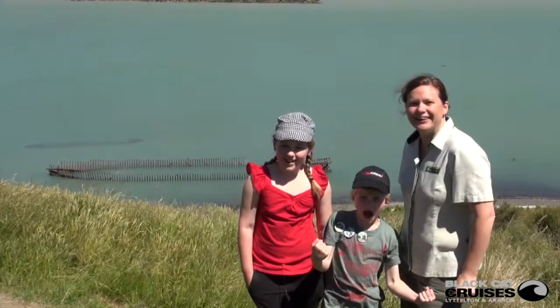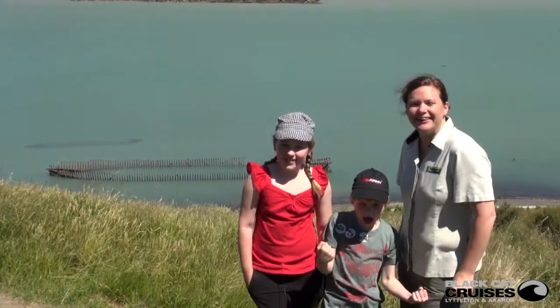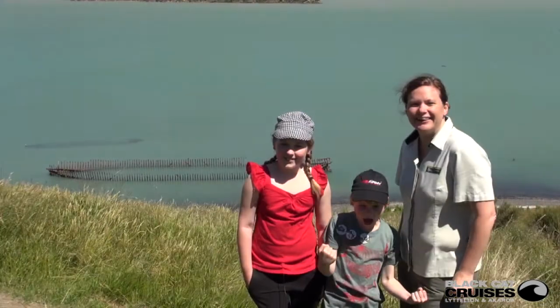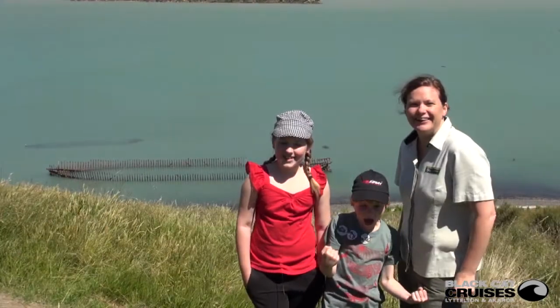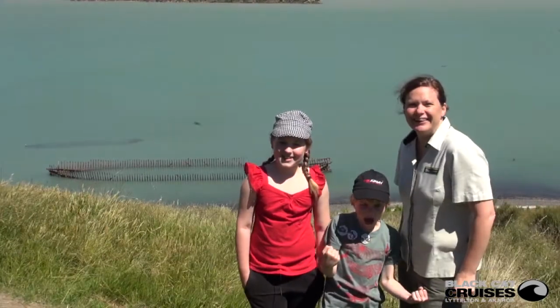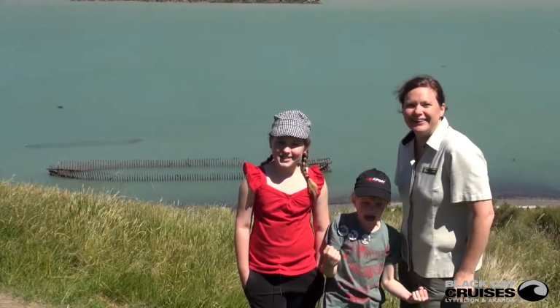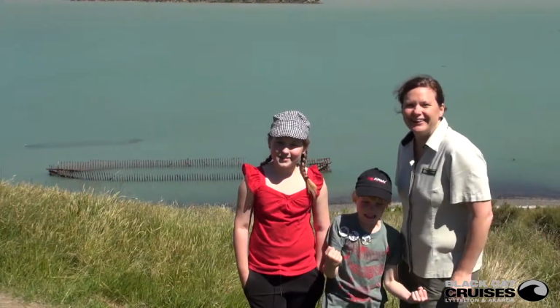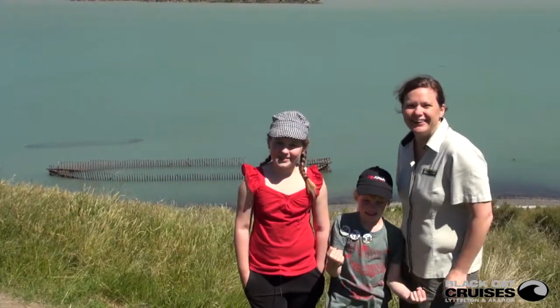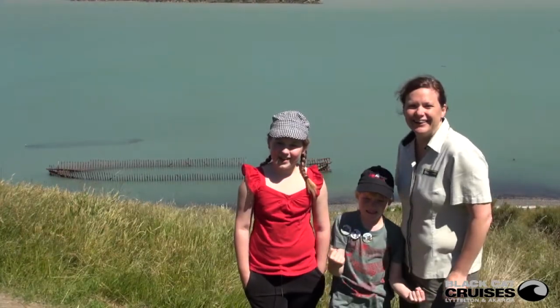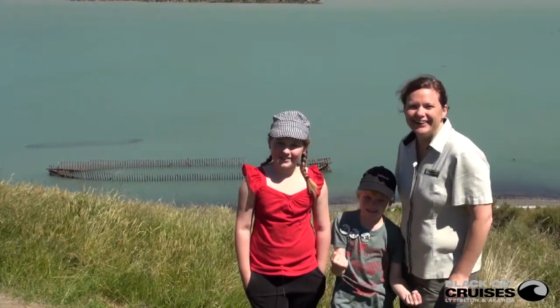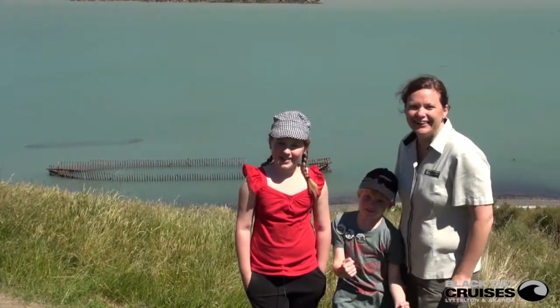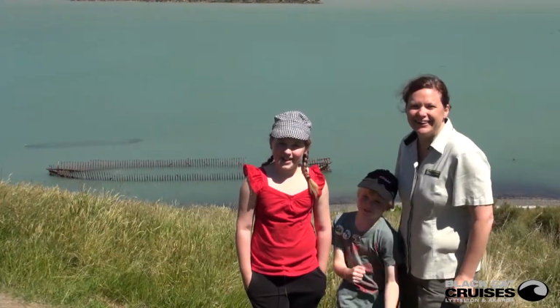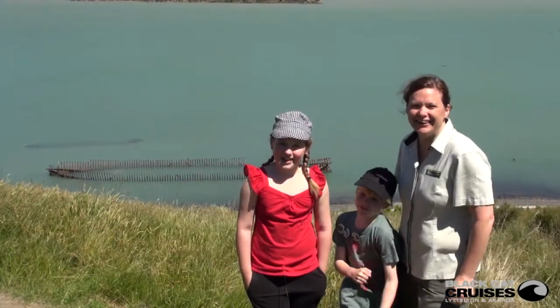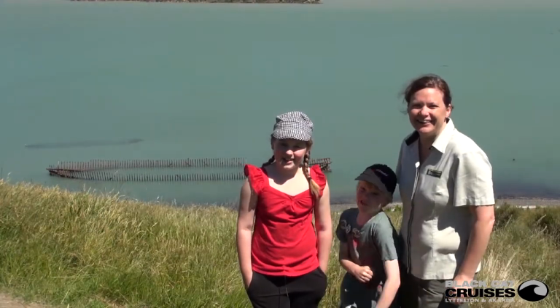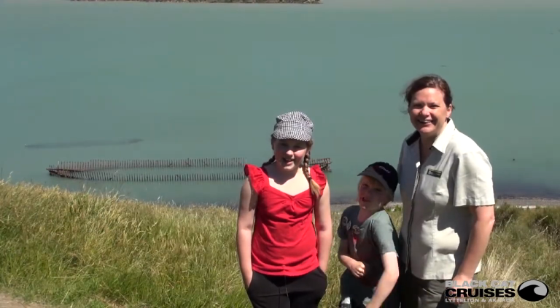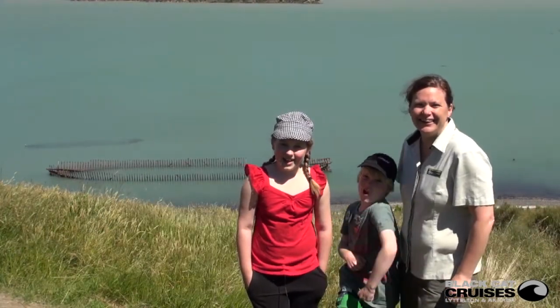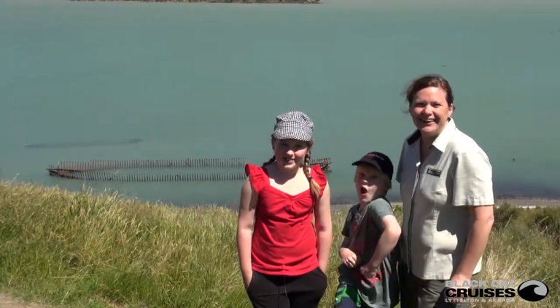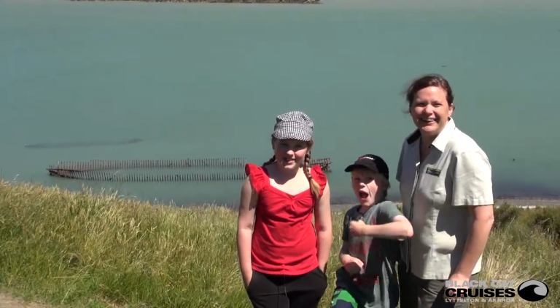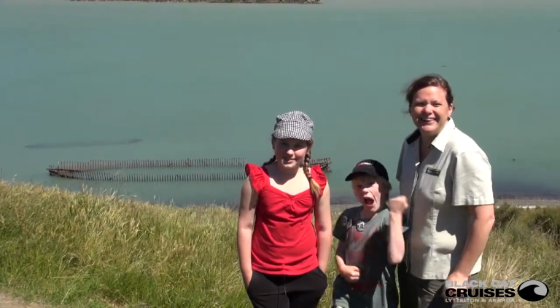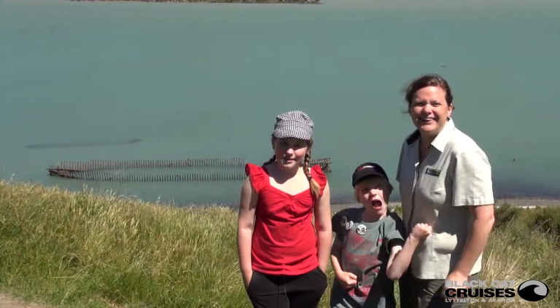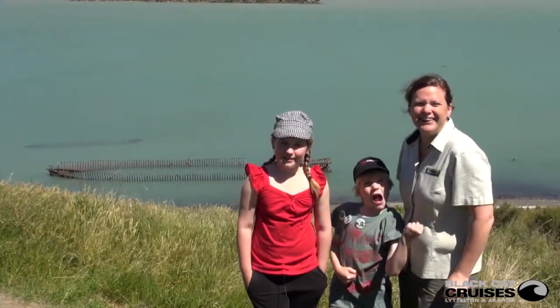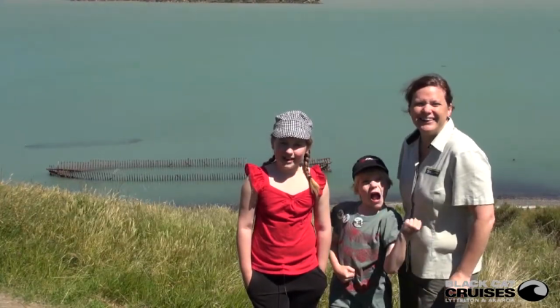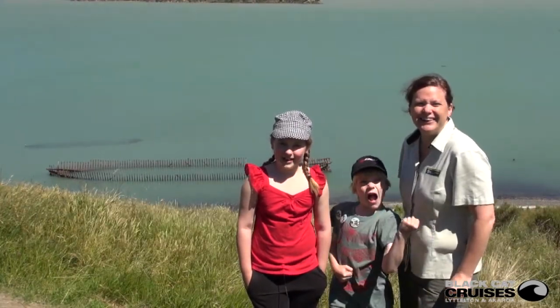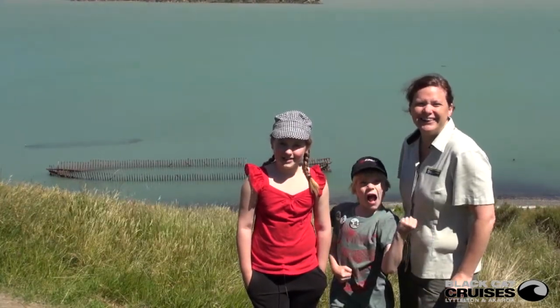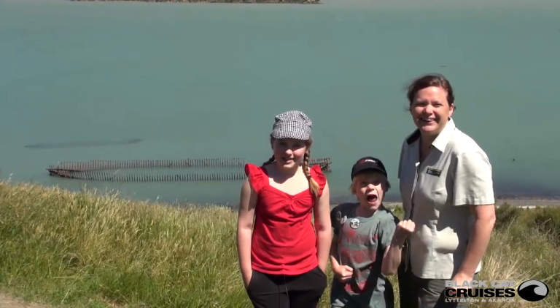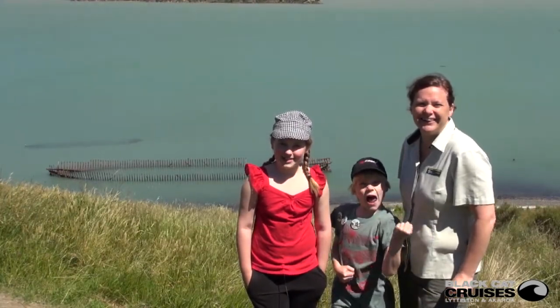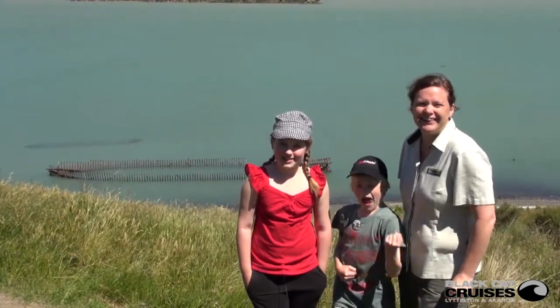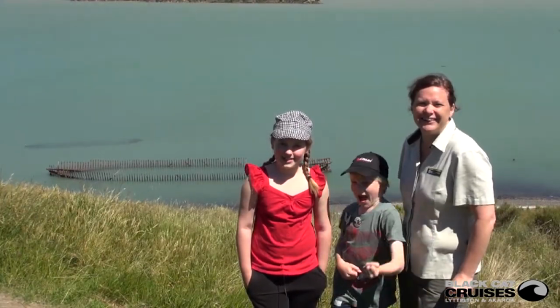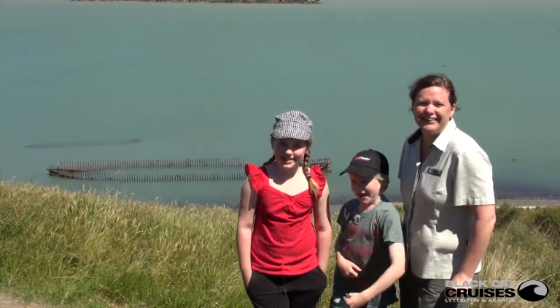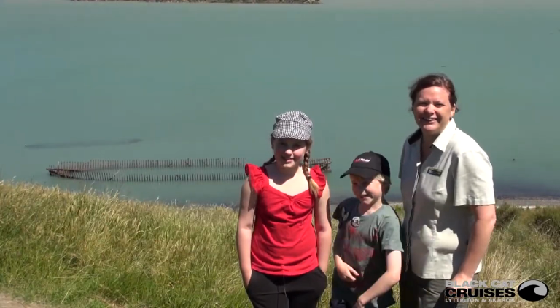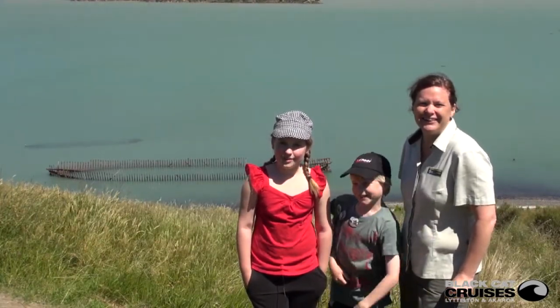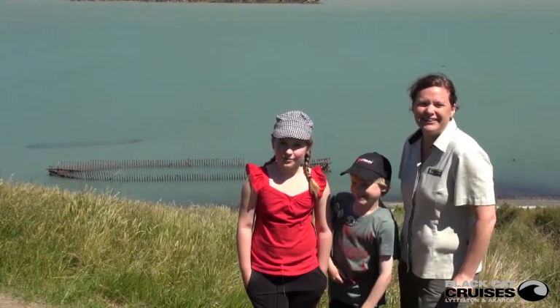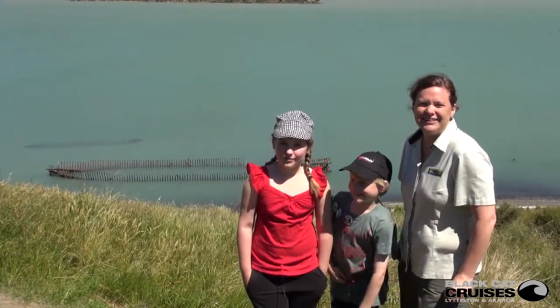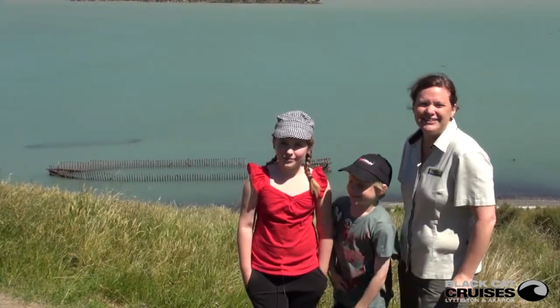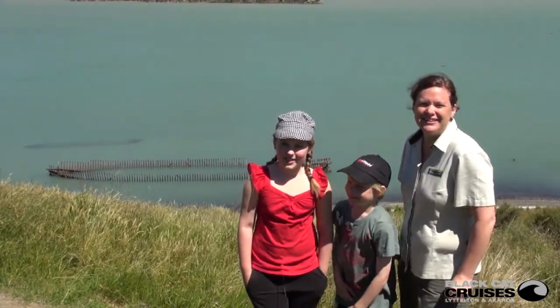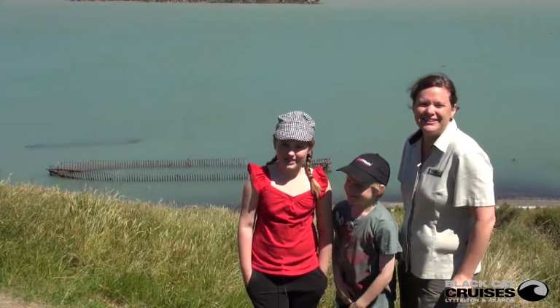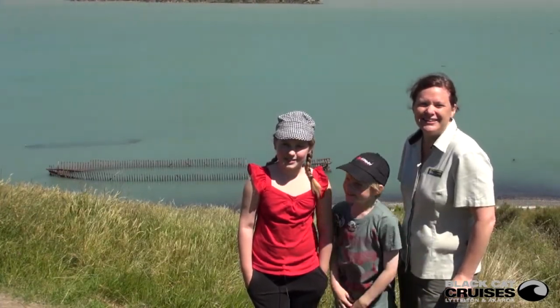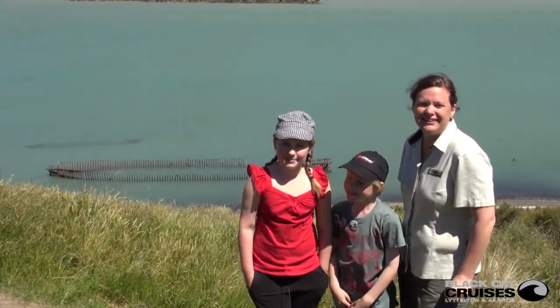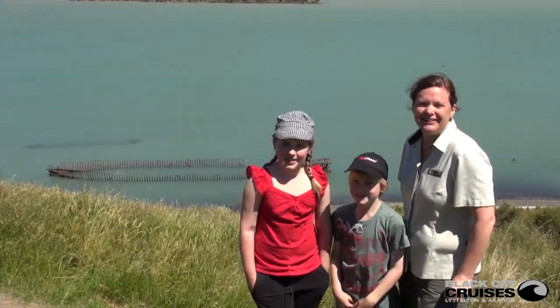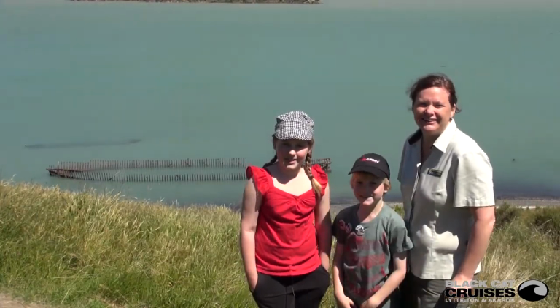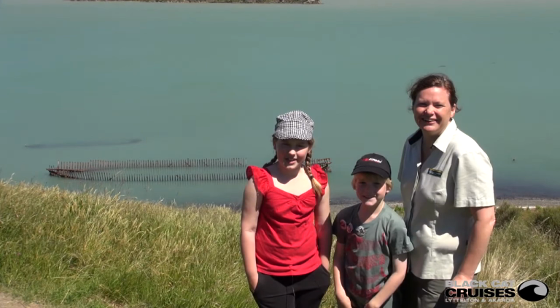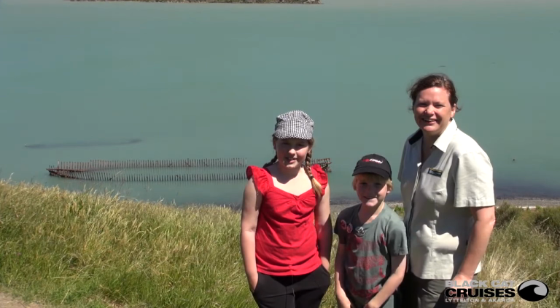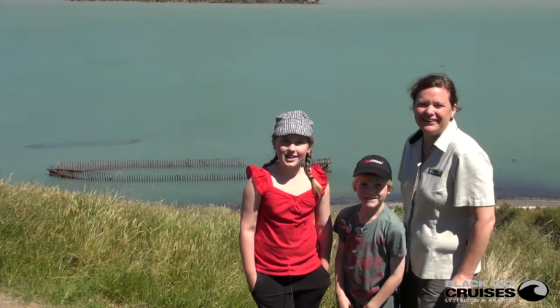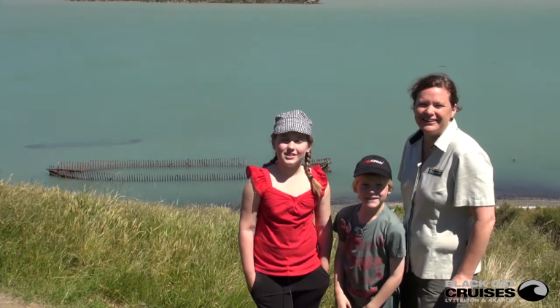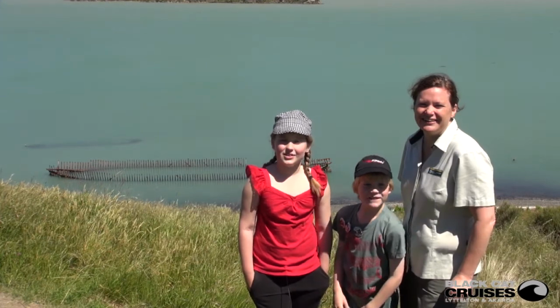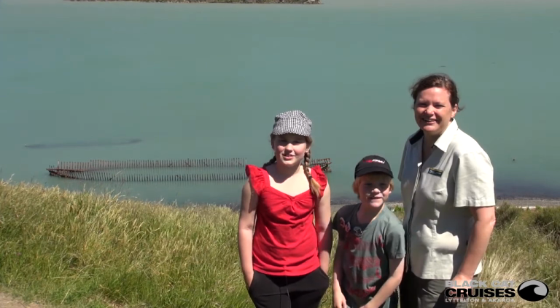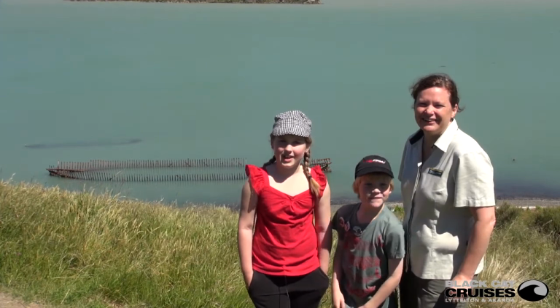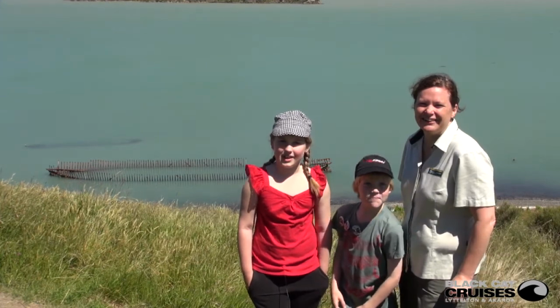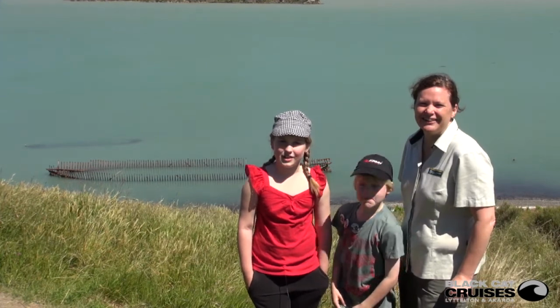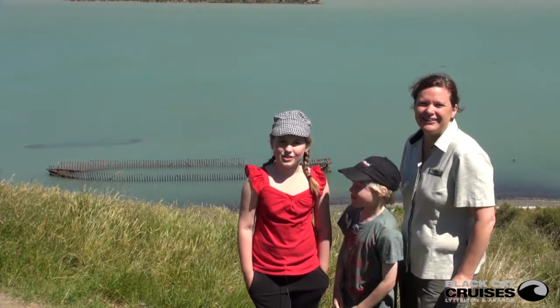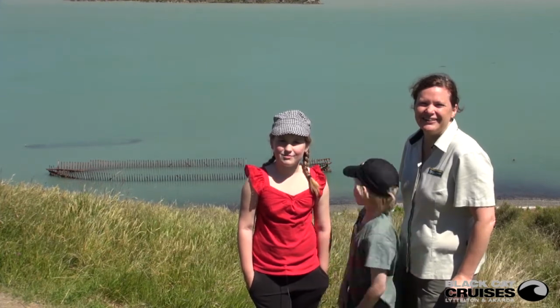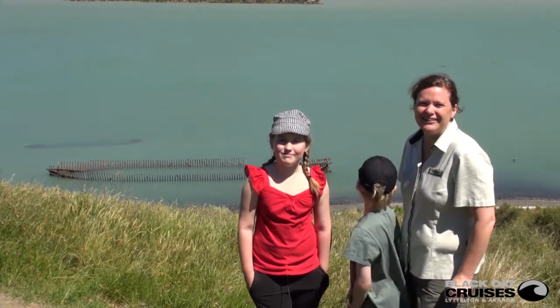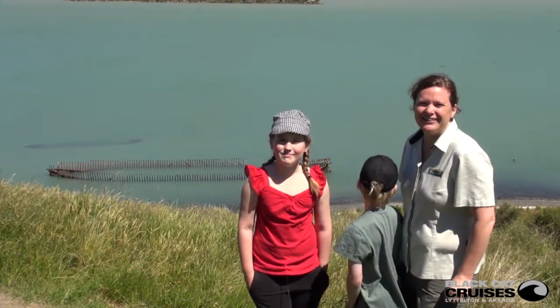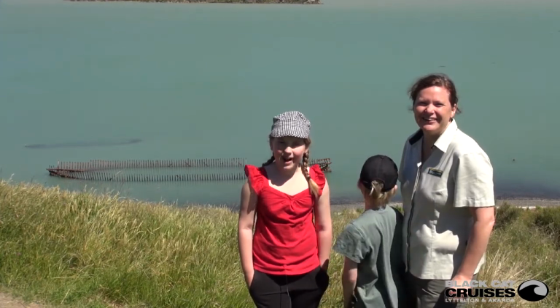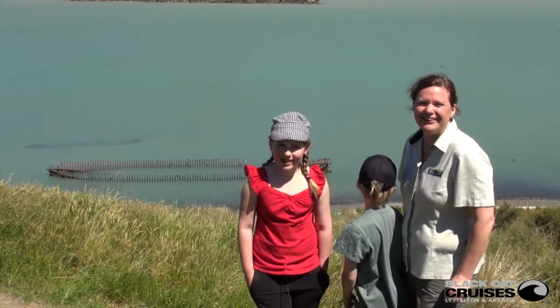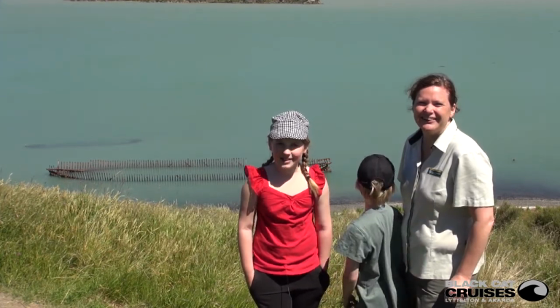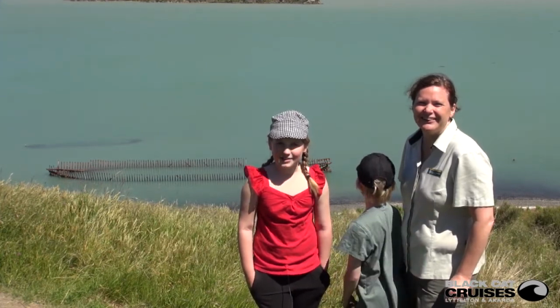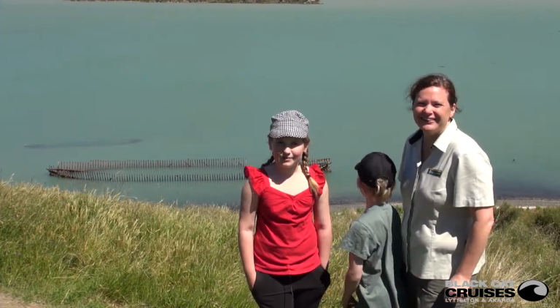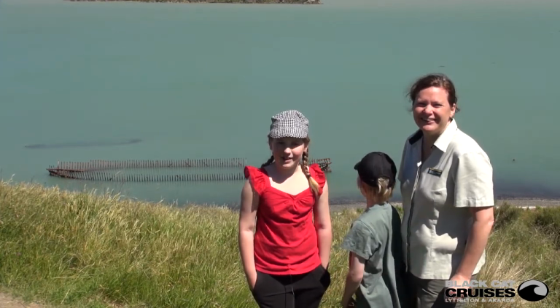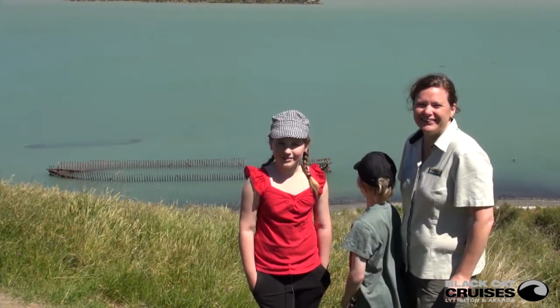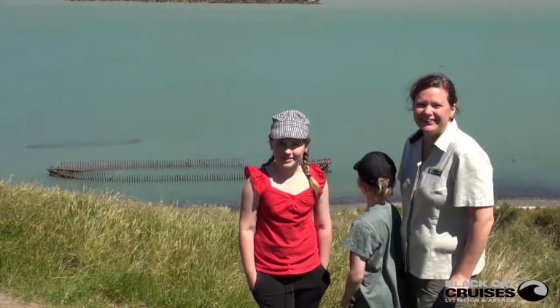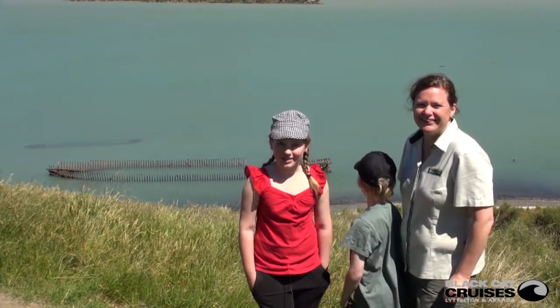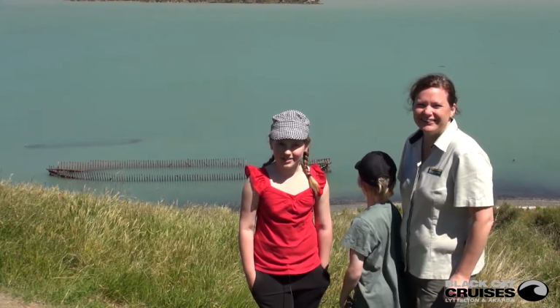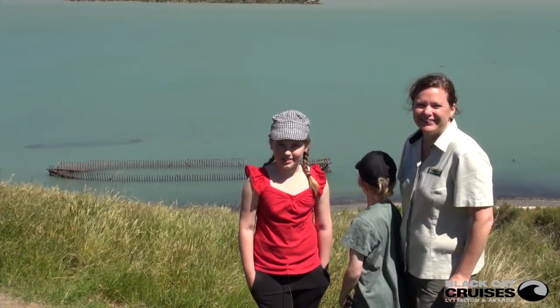We're at the ship's graveyard and this one behind us is really big and it looks like a humongous whale skeleton.